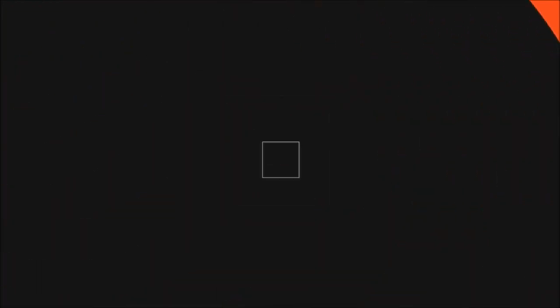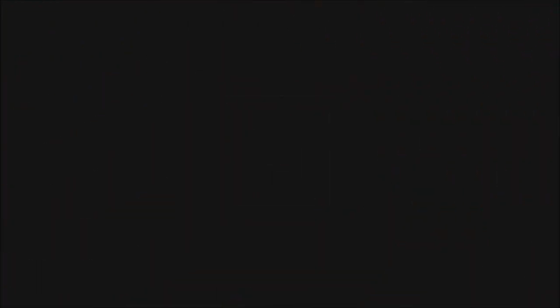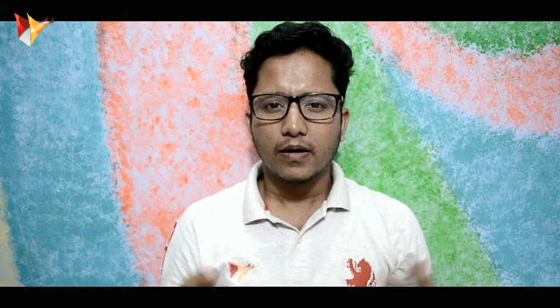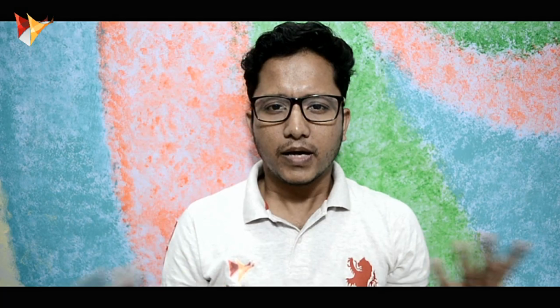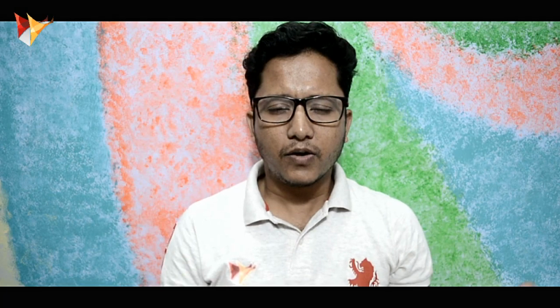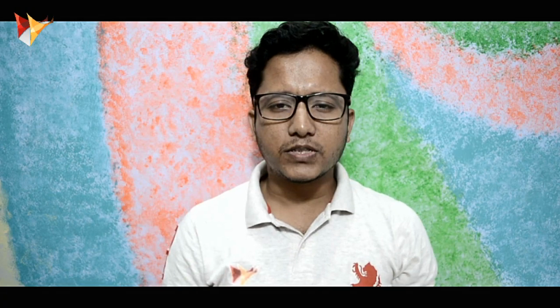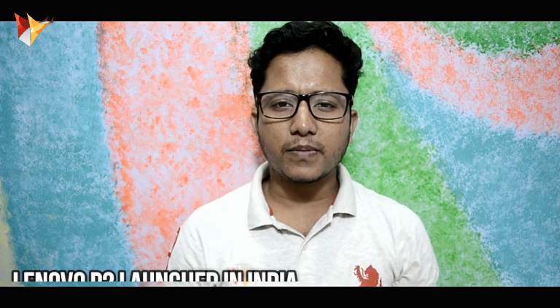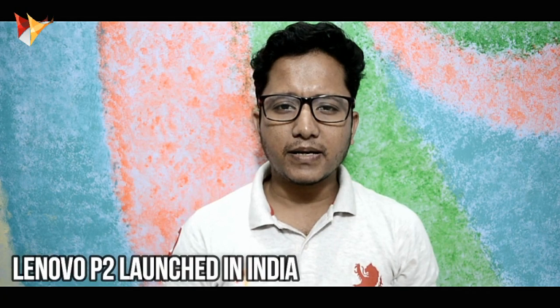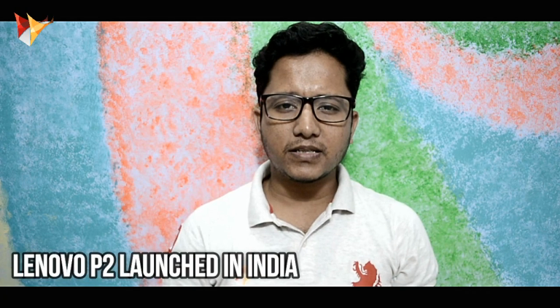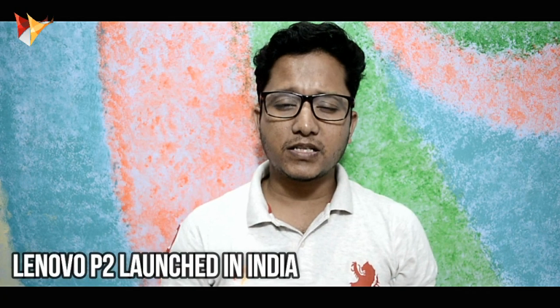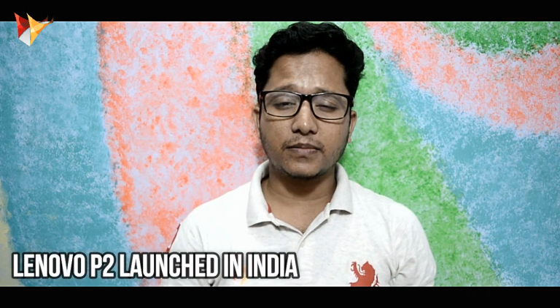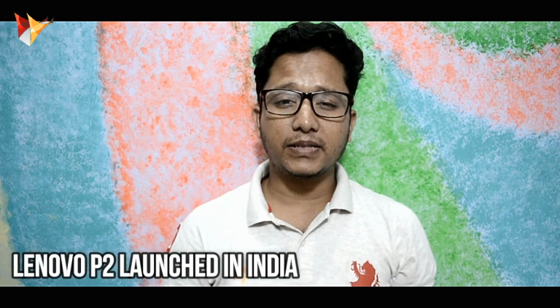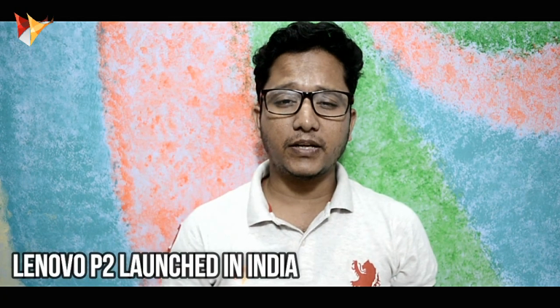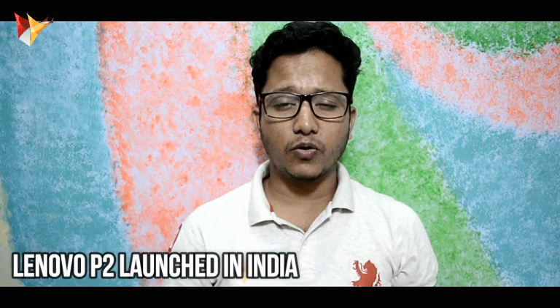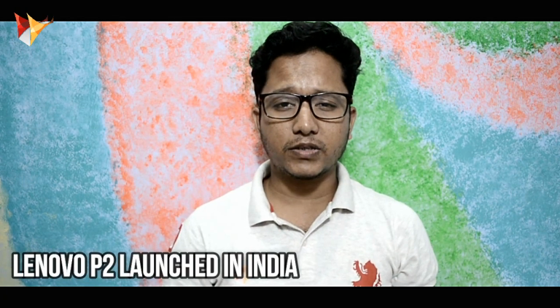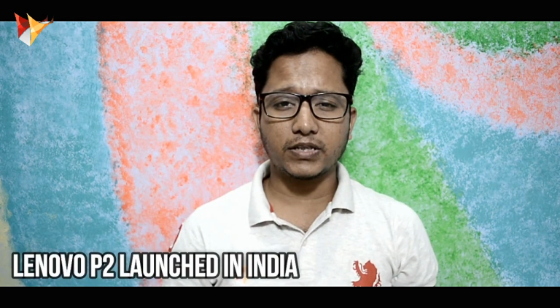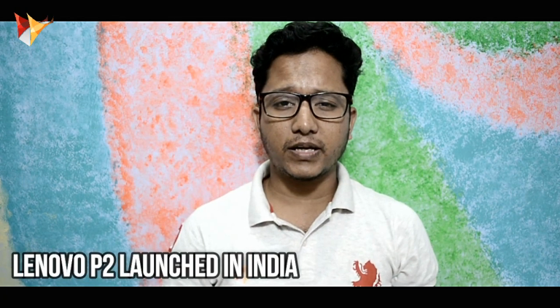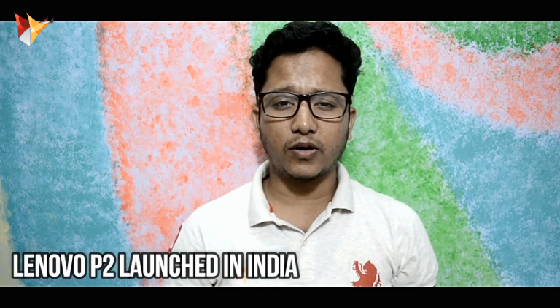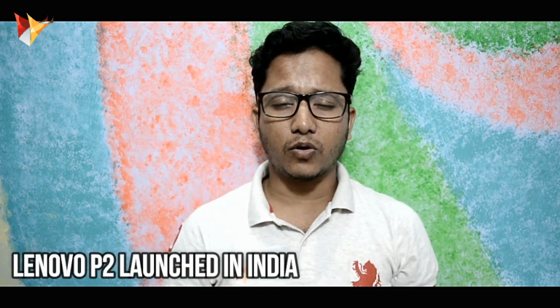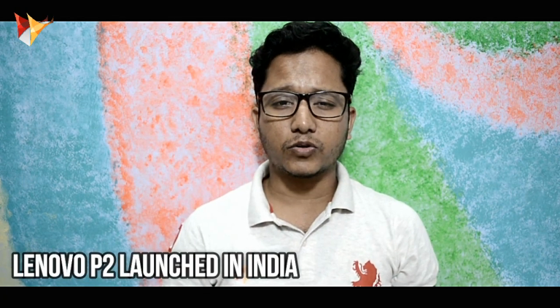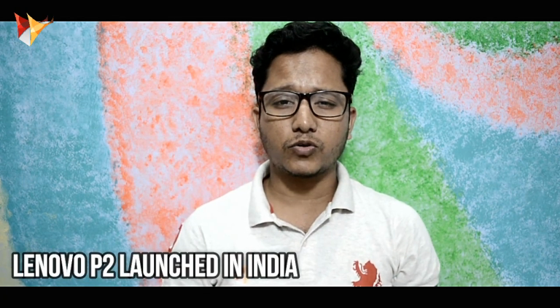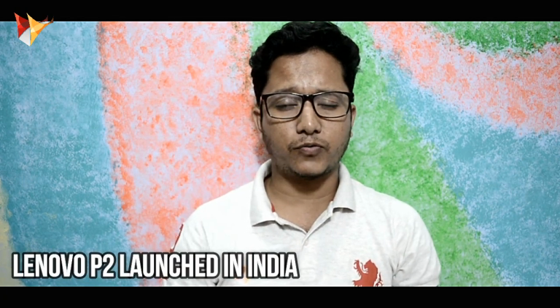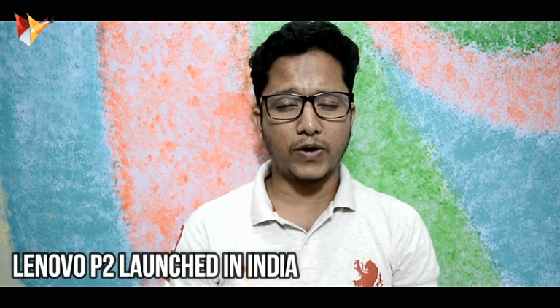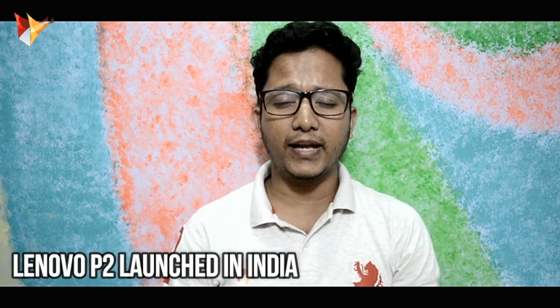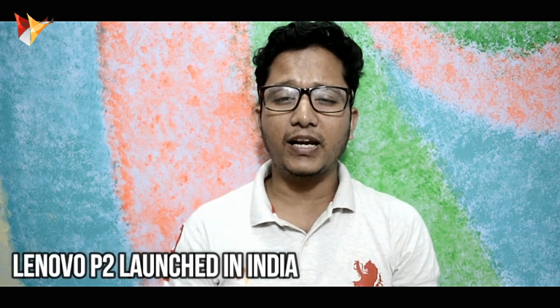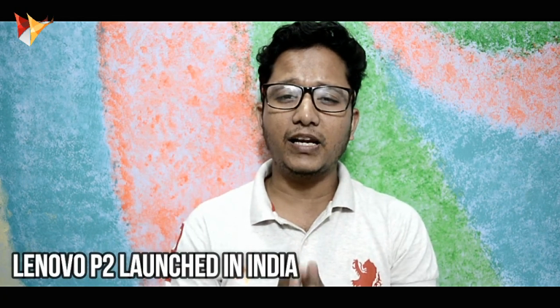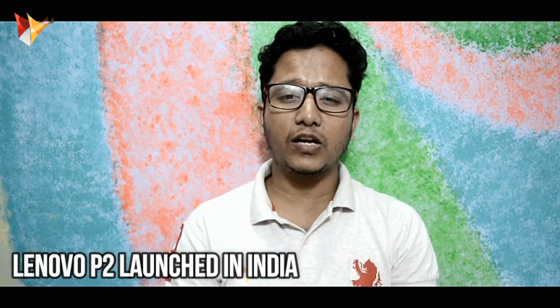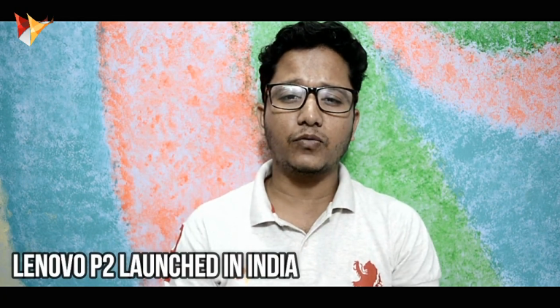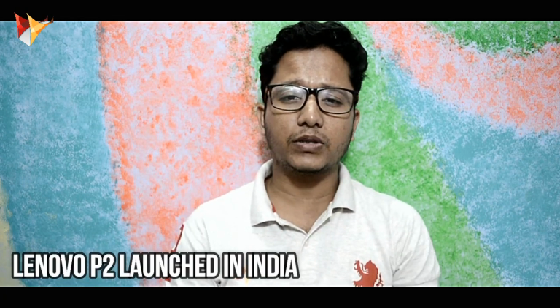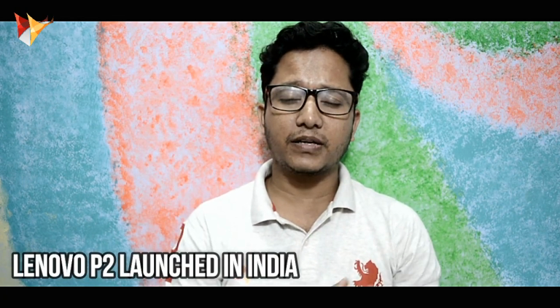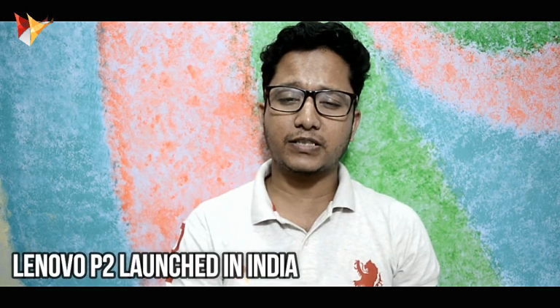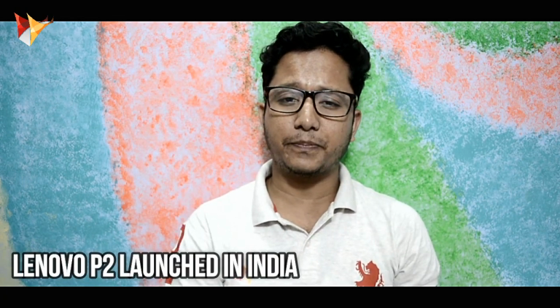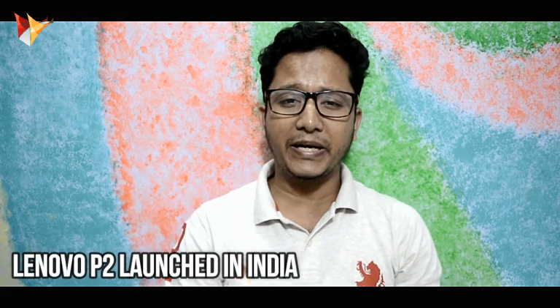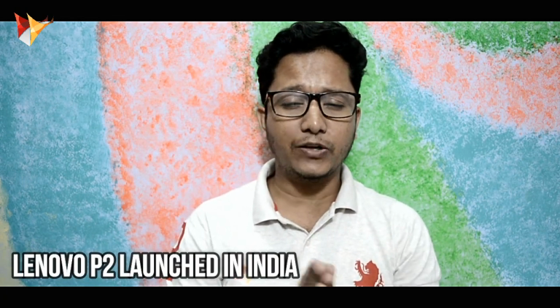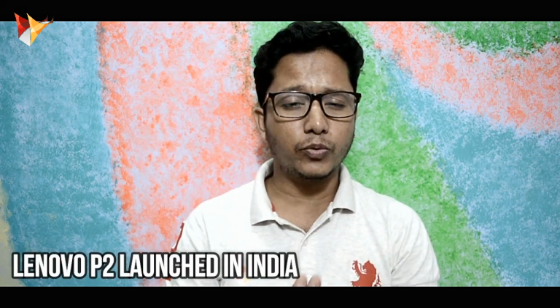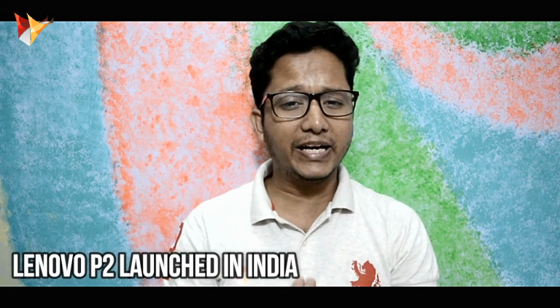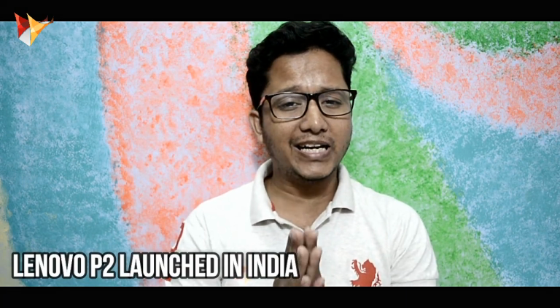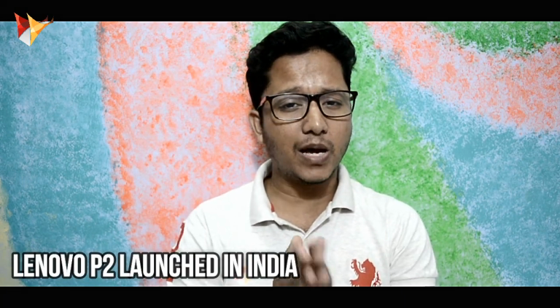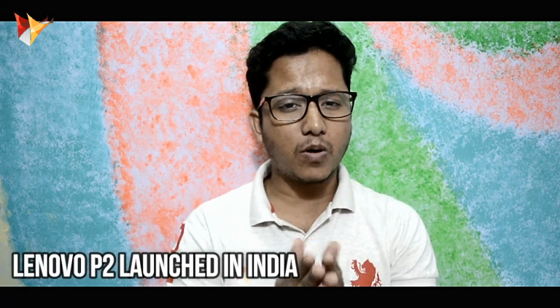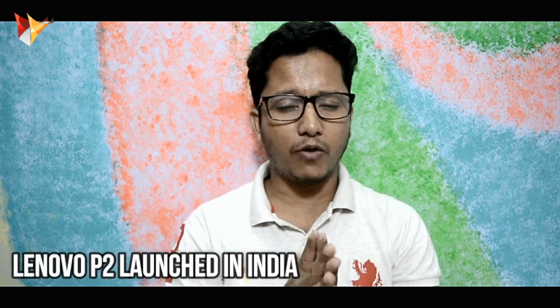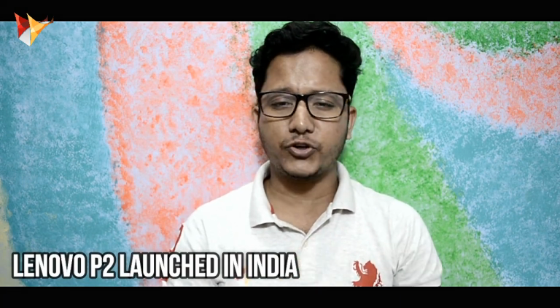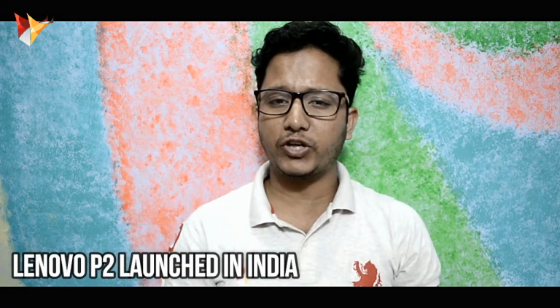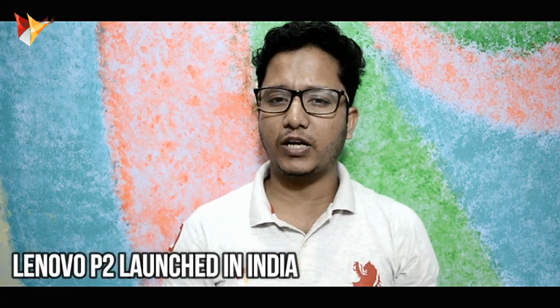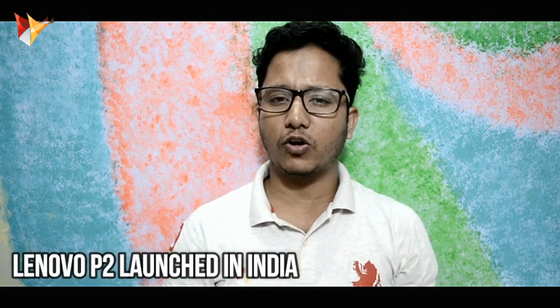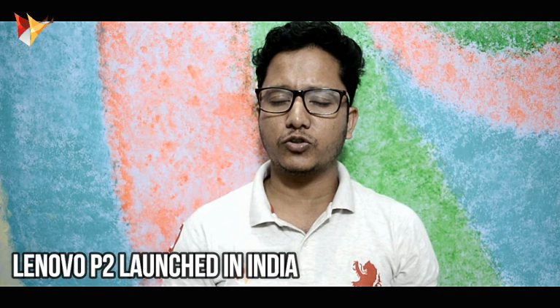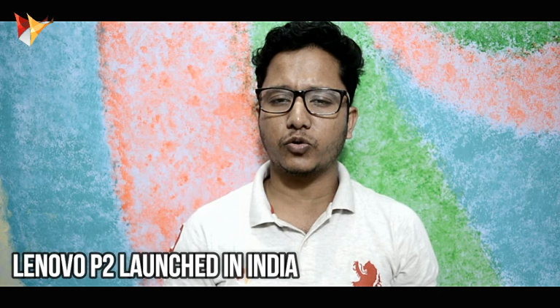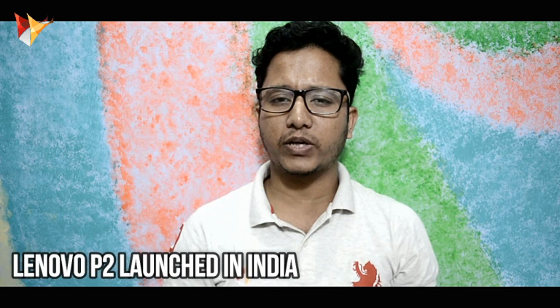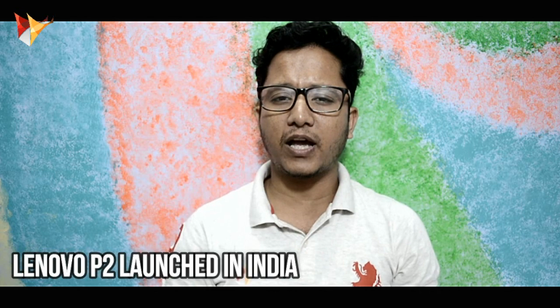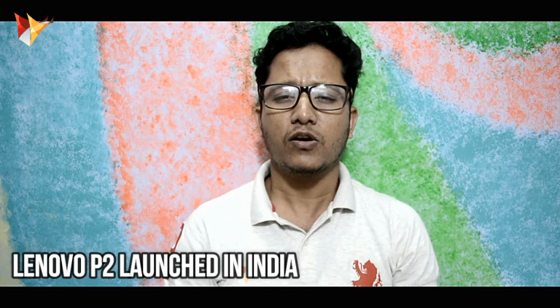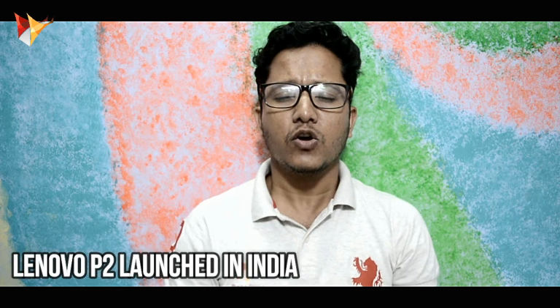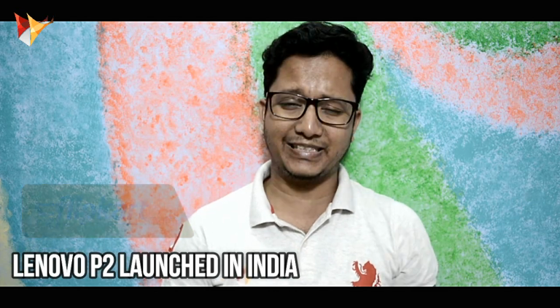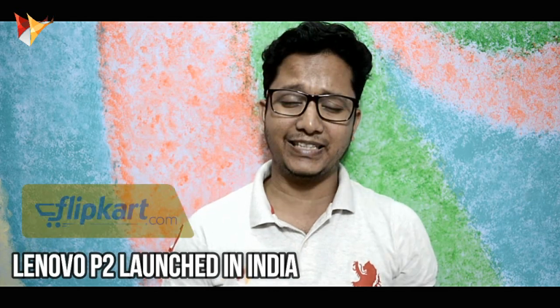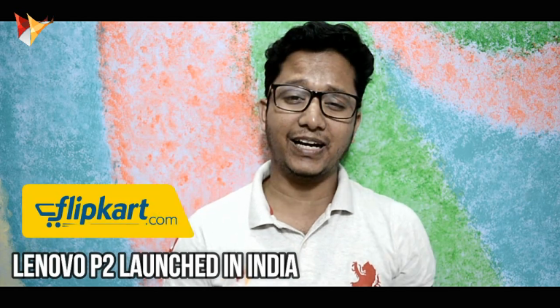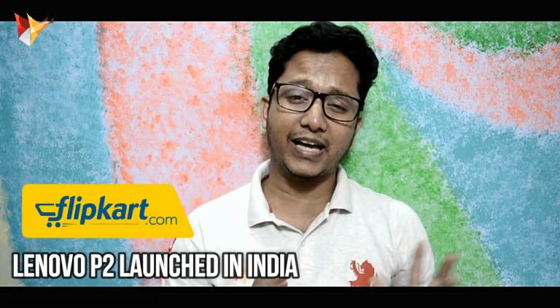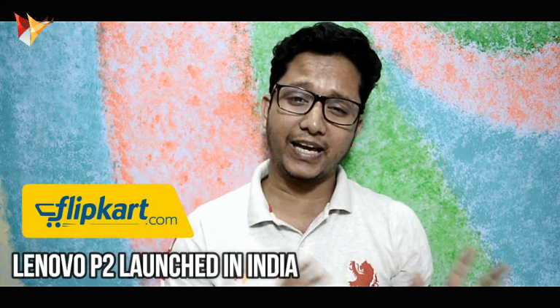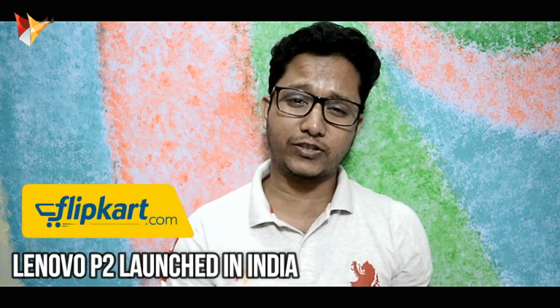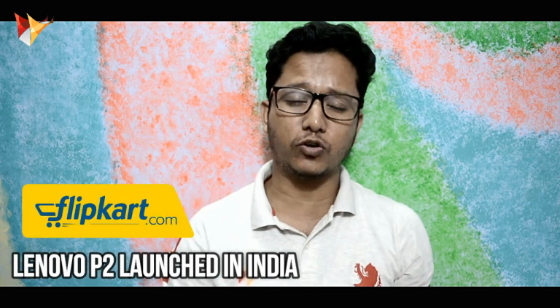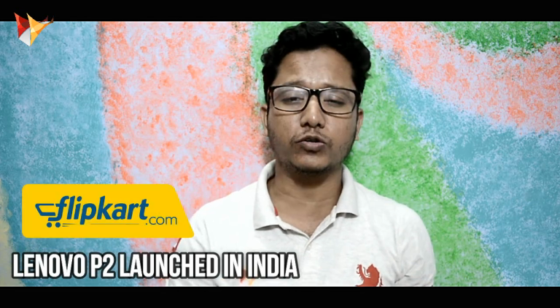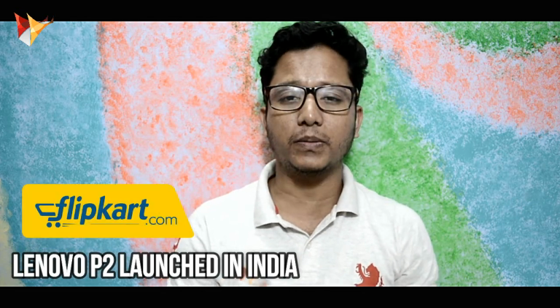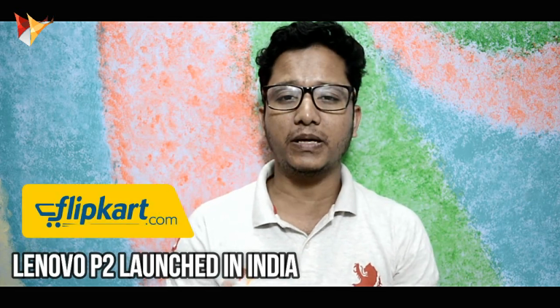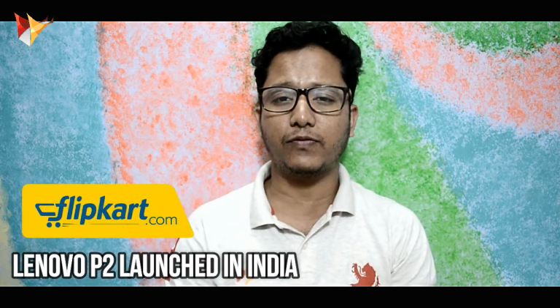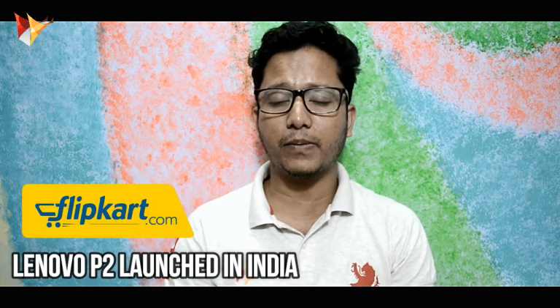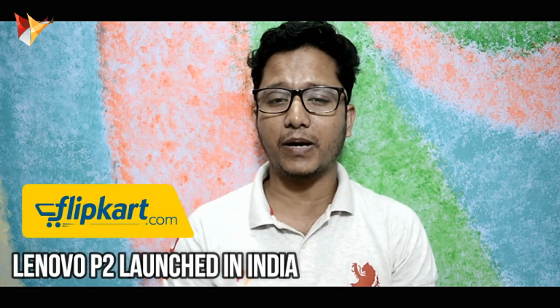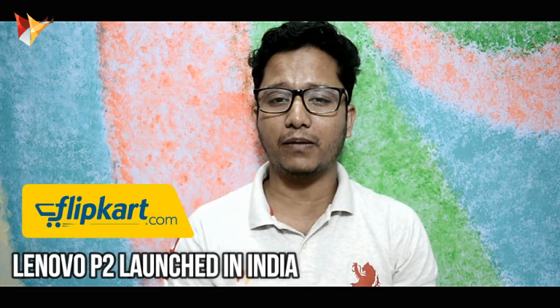Hey what's up guys, this is Avetan and Yorj Nidia. So finally, Lenovo has officially launched the P2 in India. Yes, it is exclusively available on Flipkart.